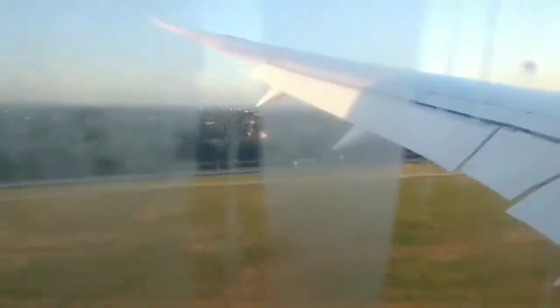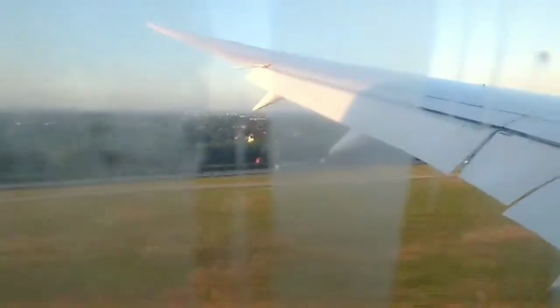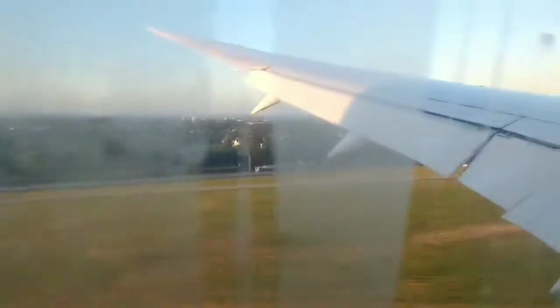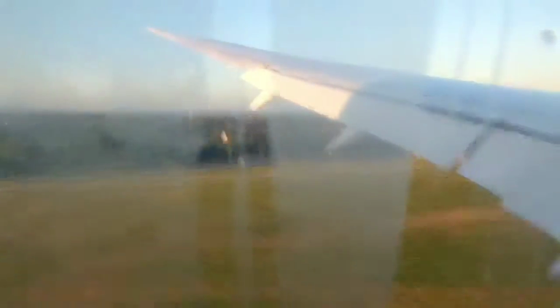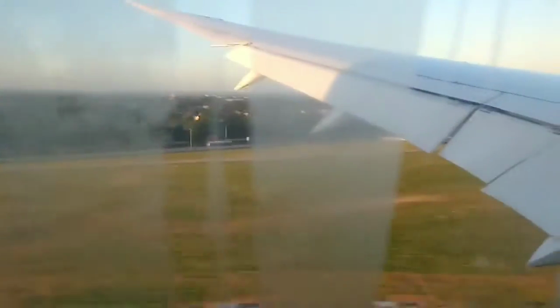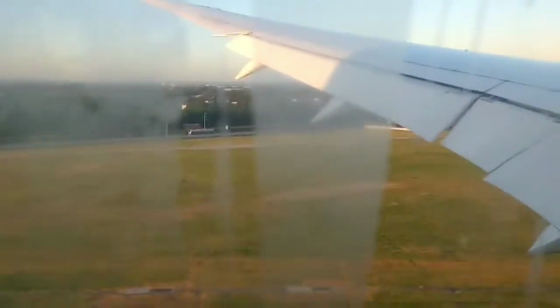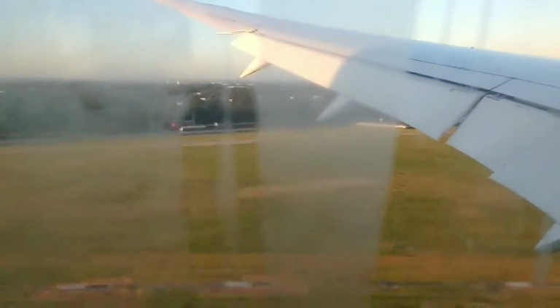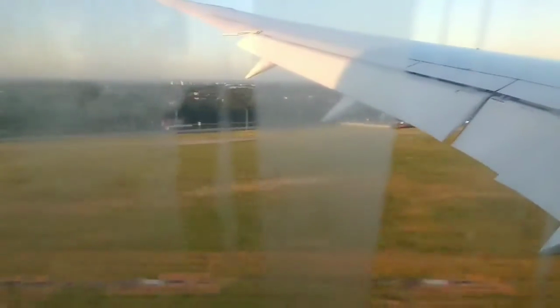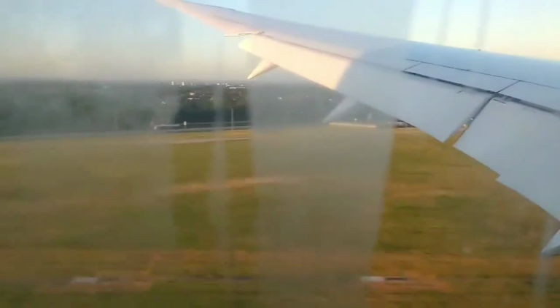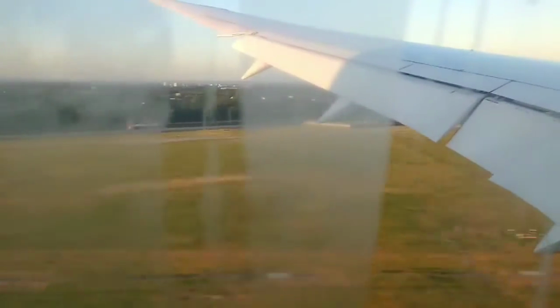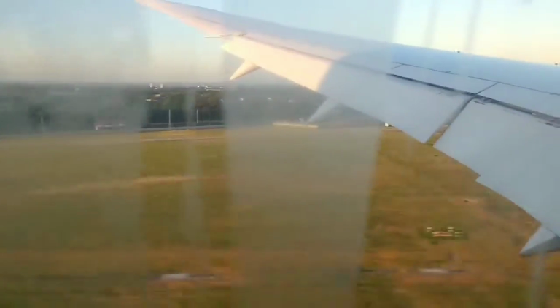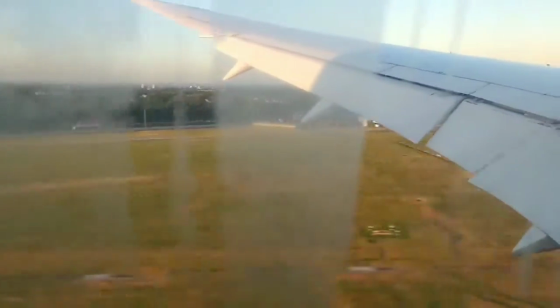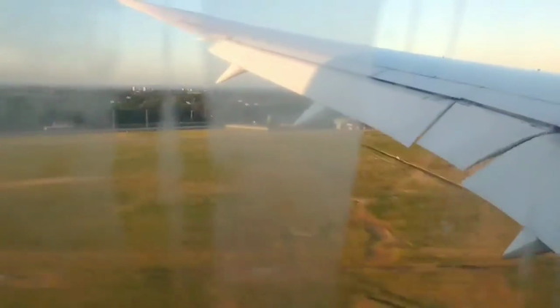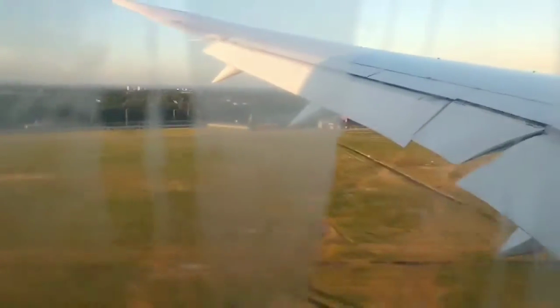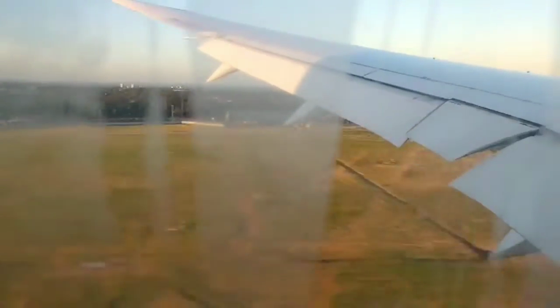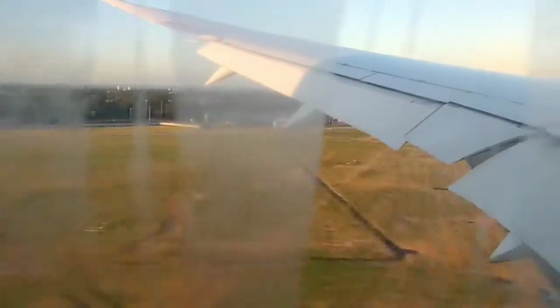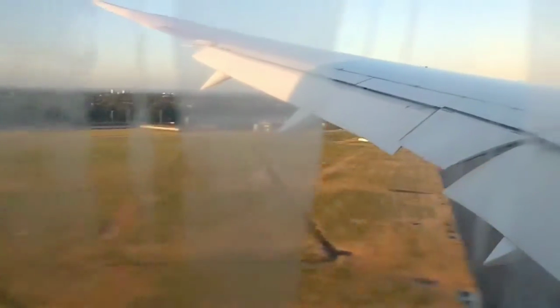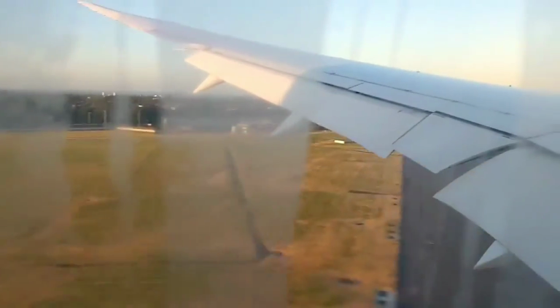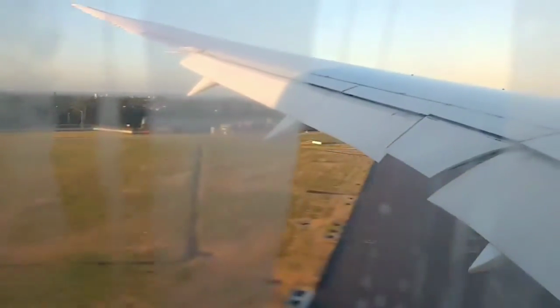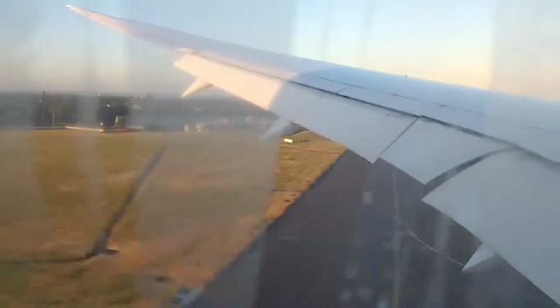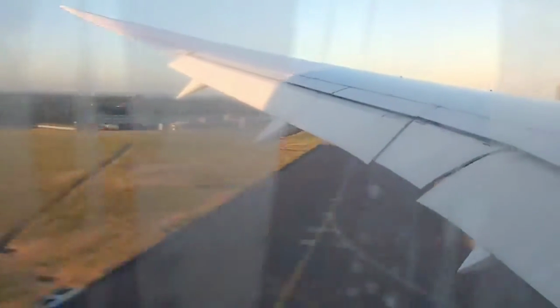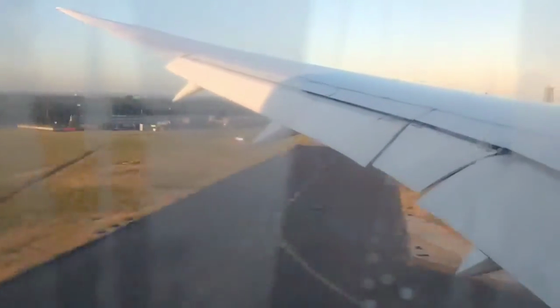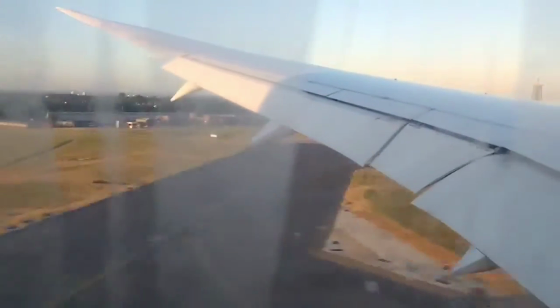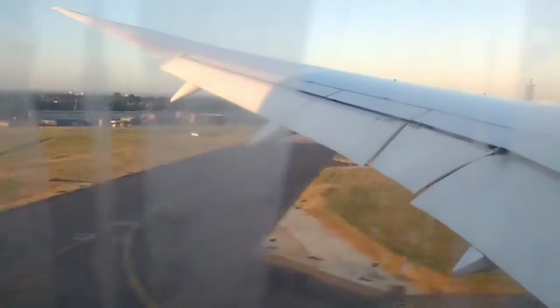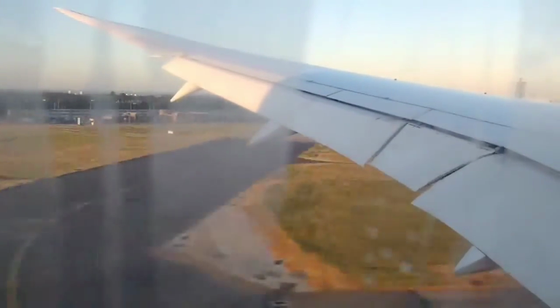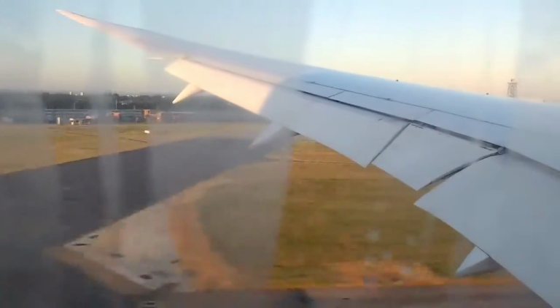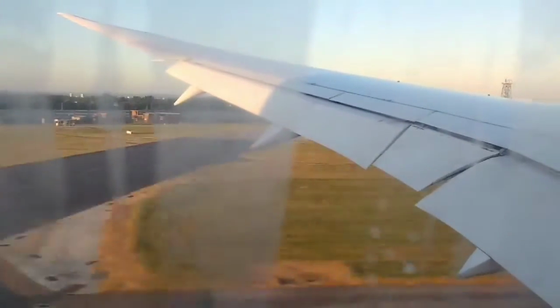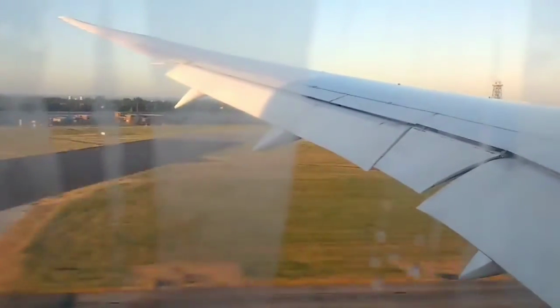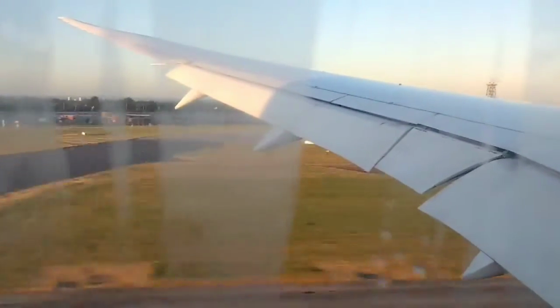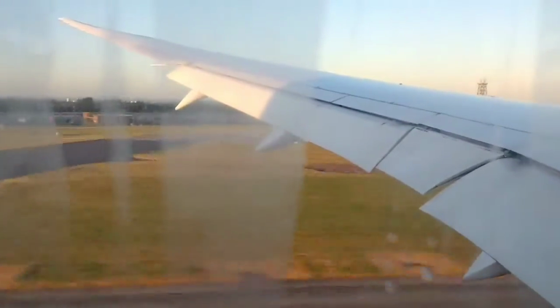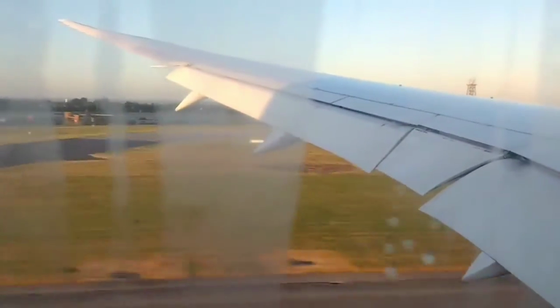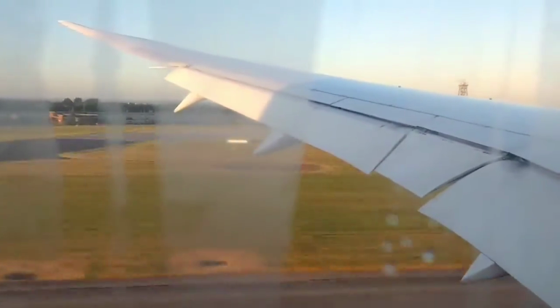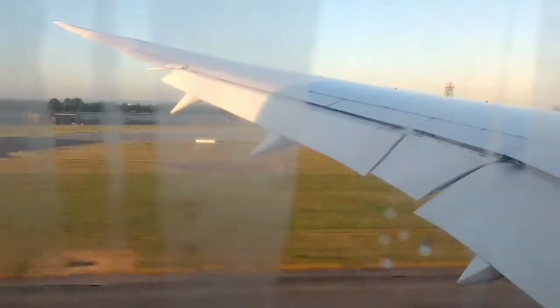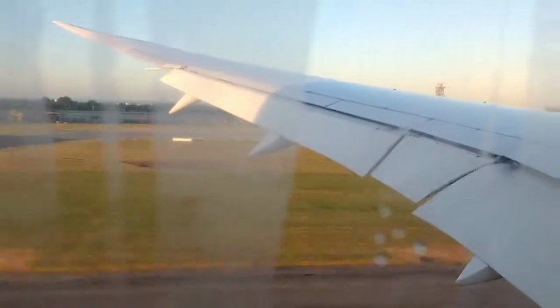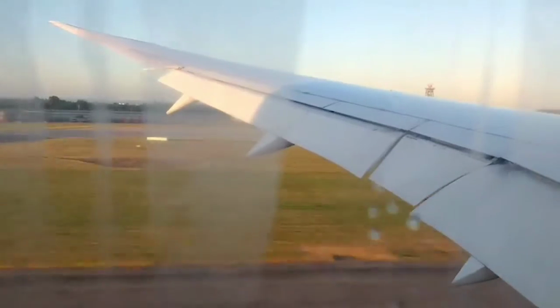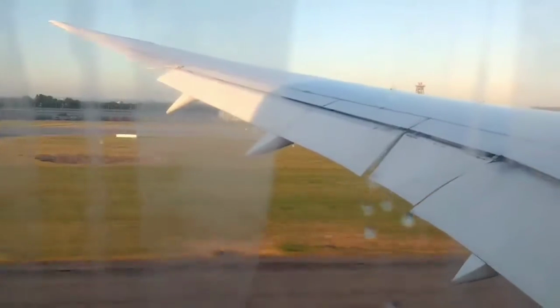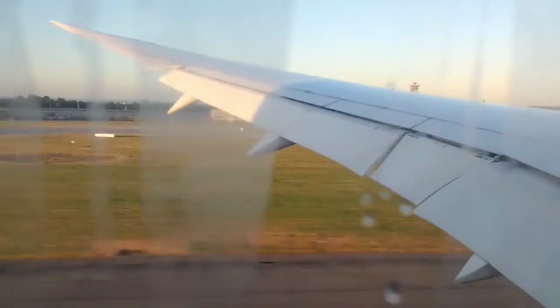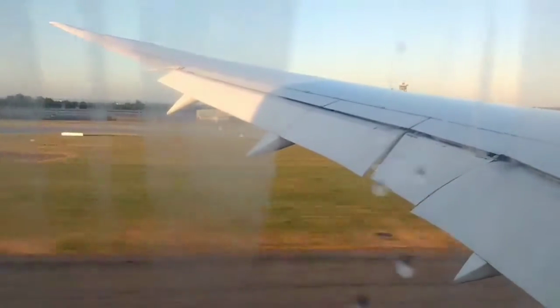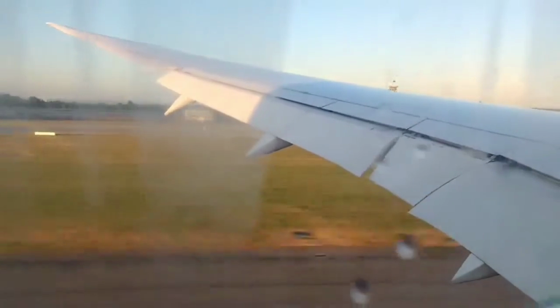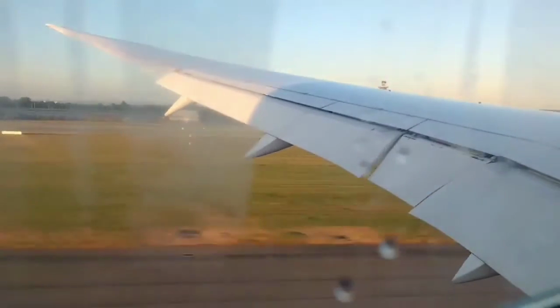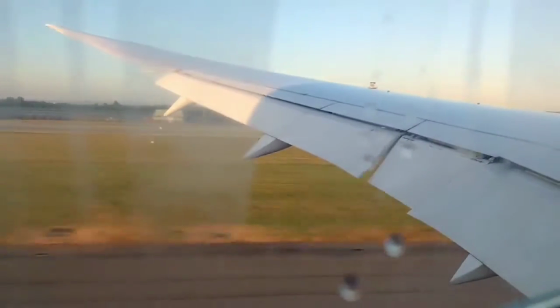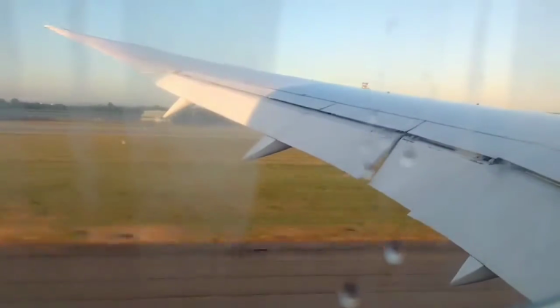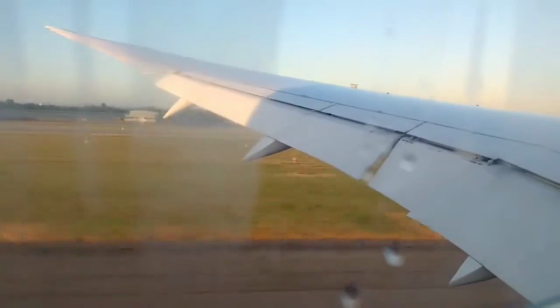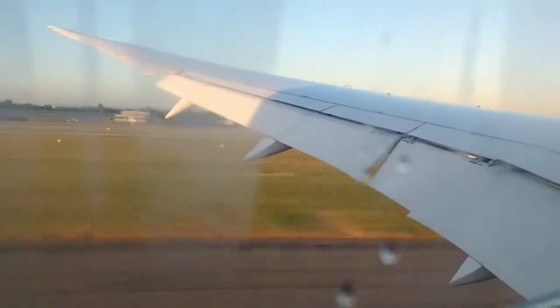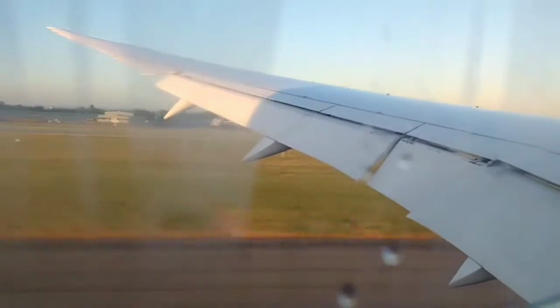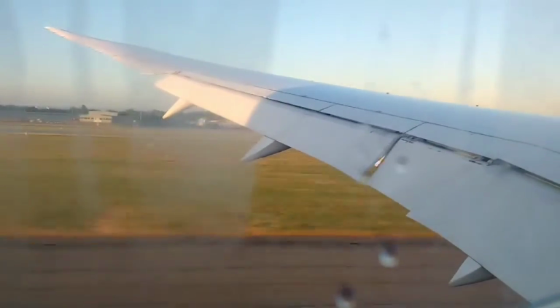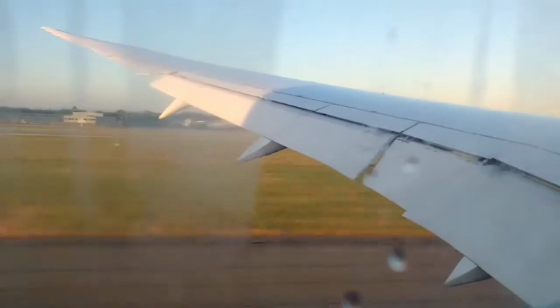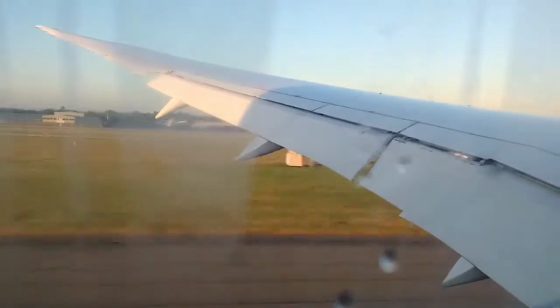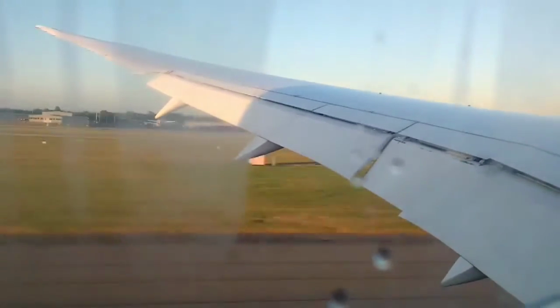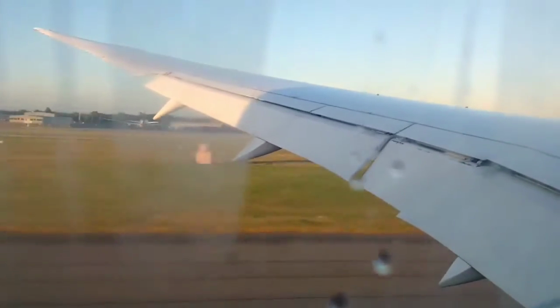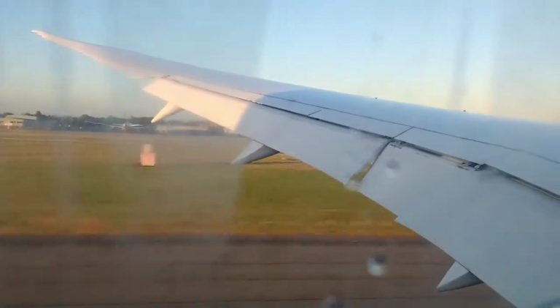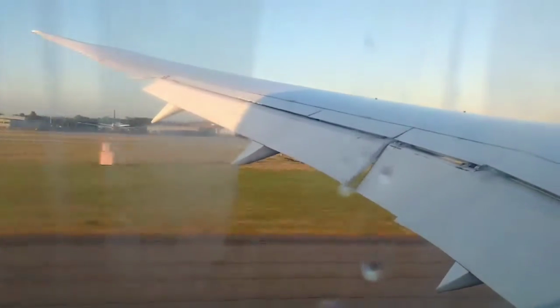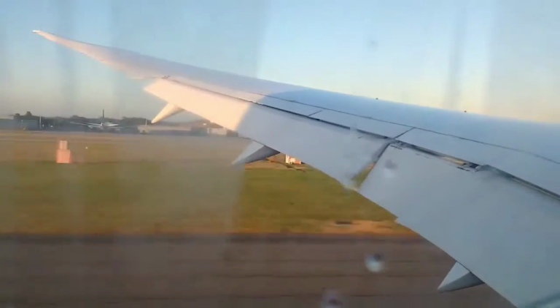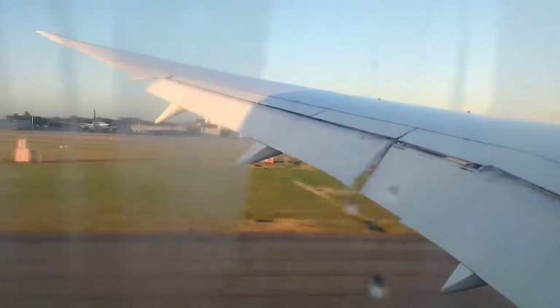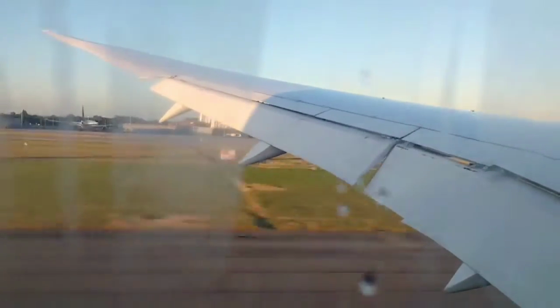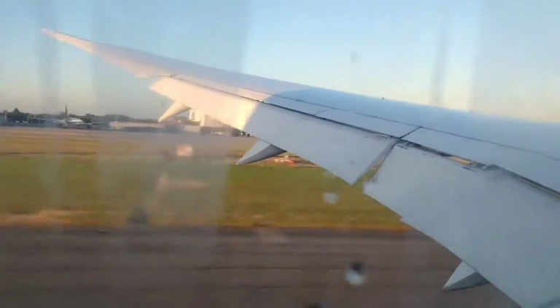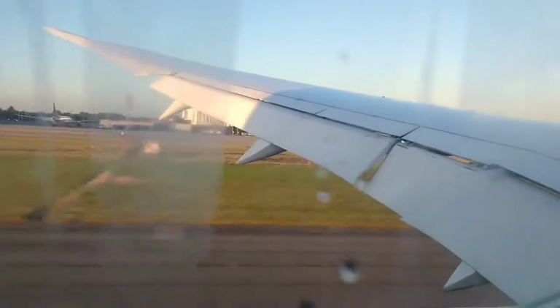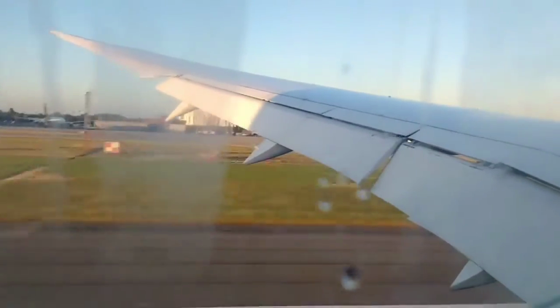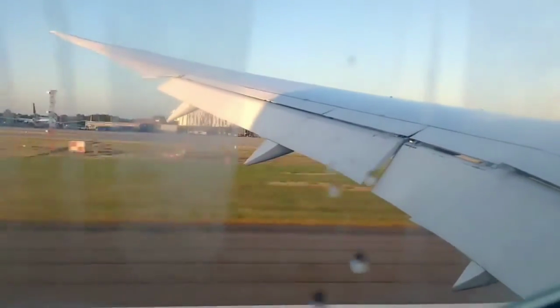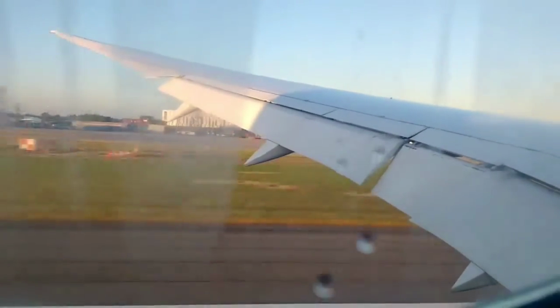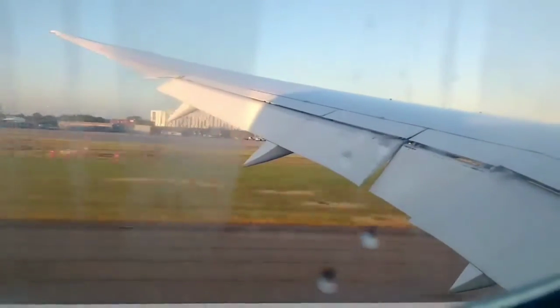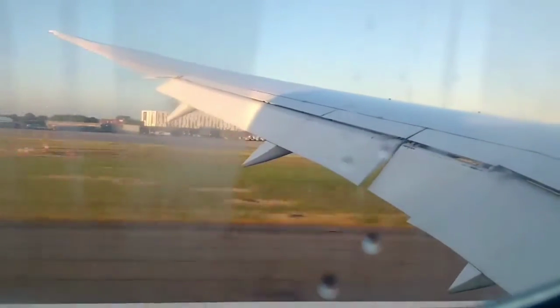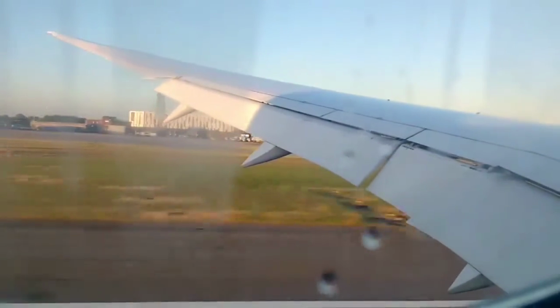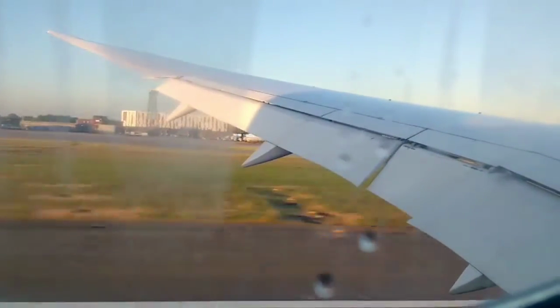We are landing, I tell you. A big bump is going to happen, guys.